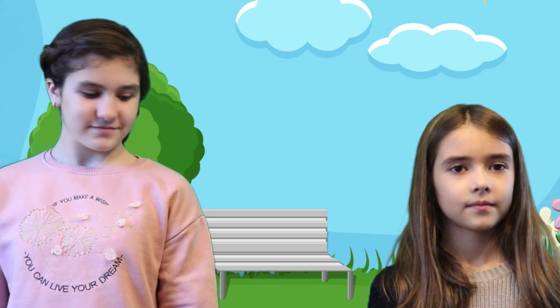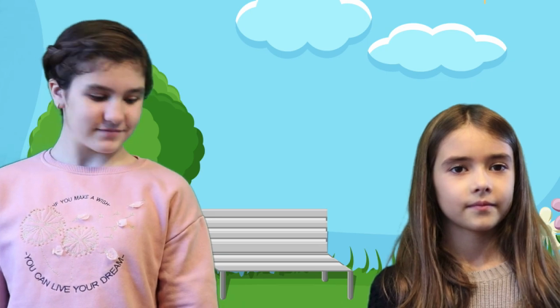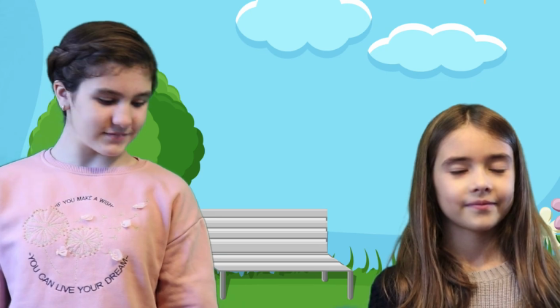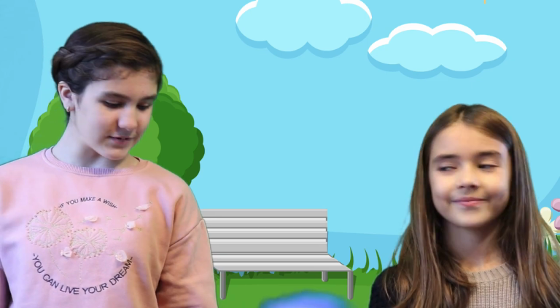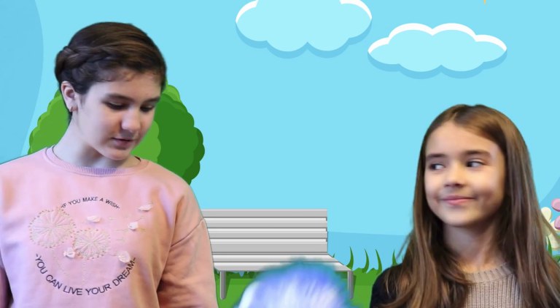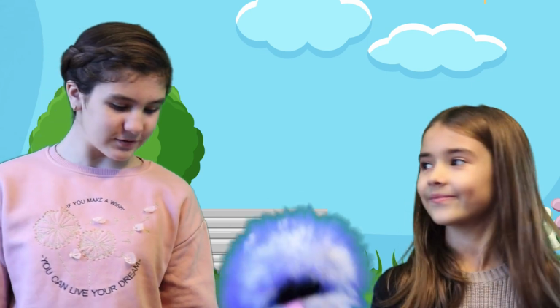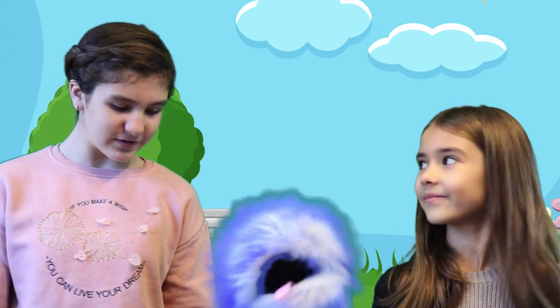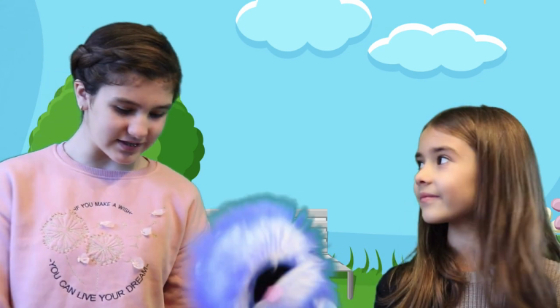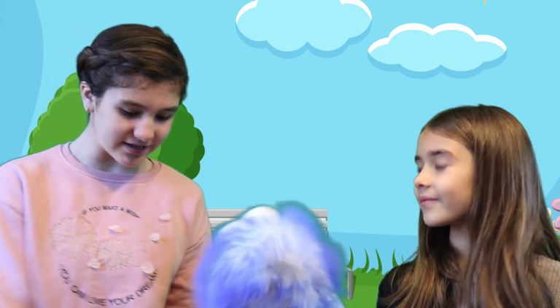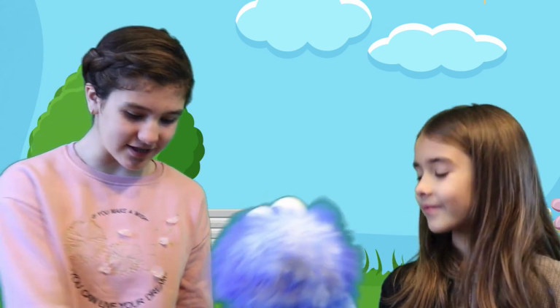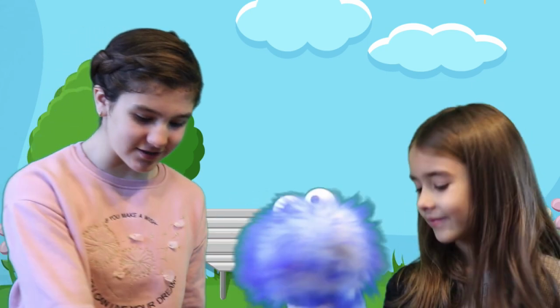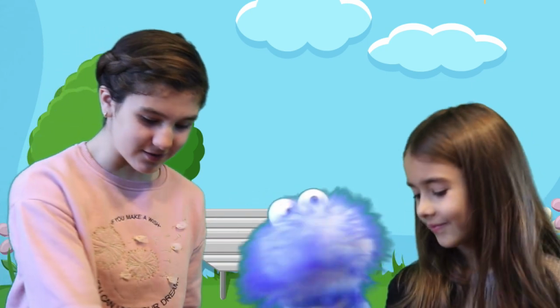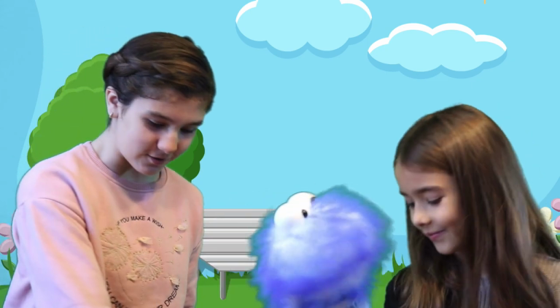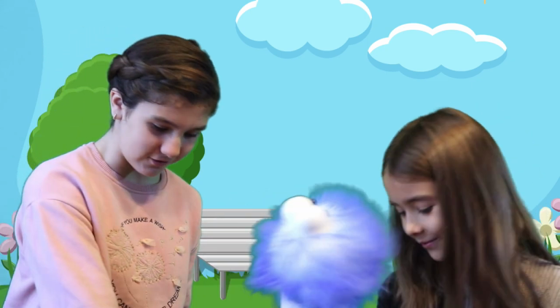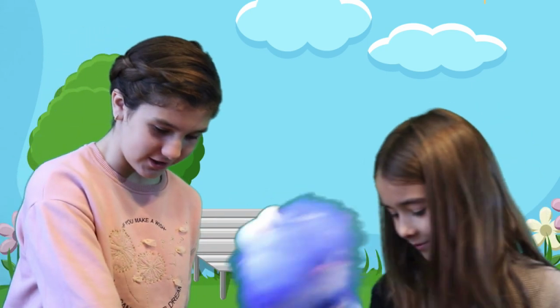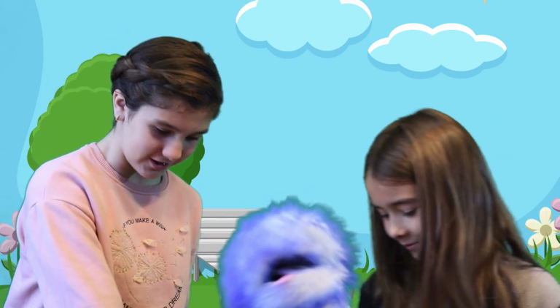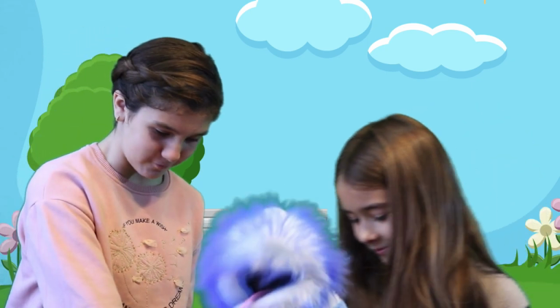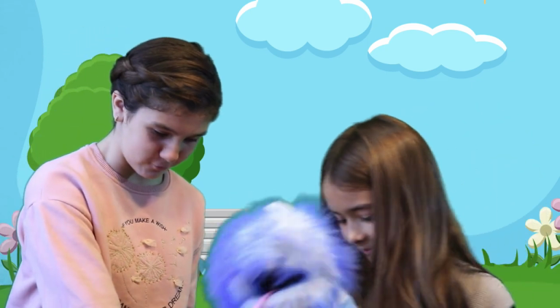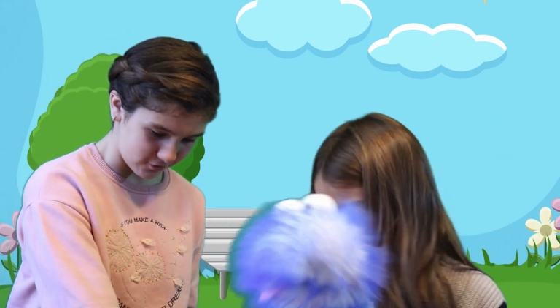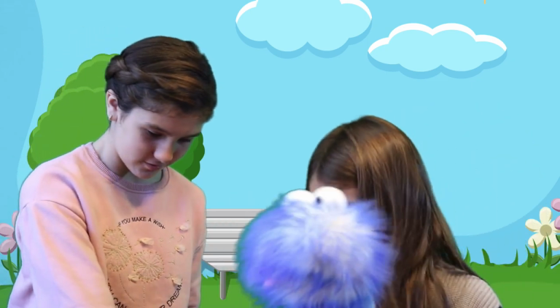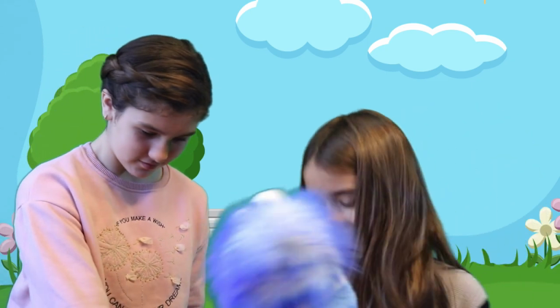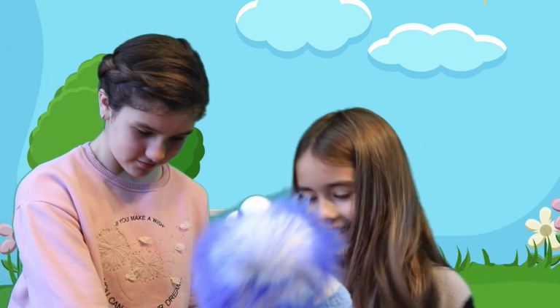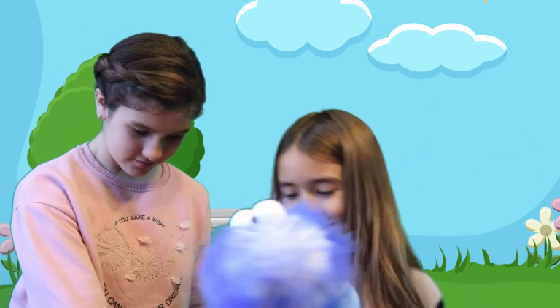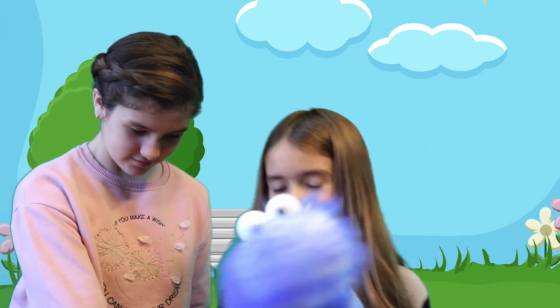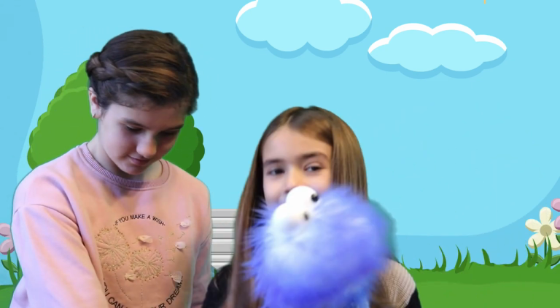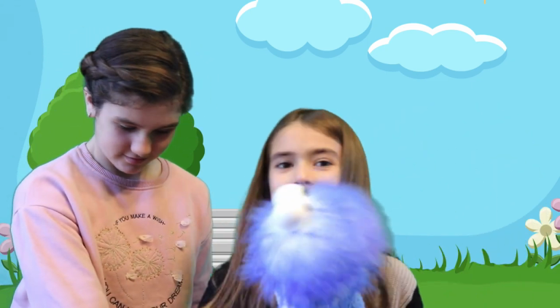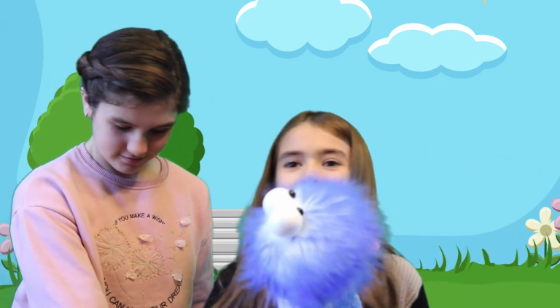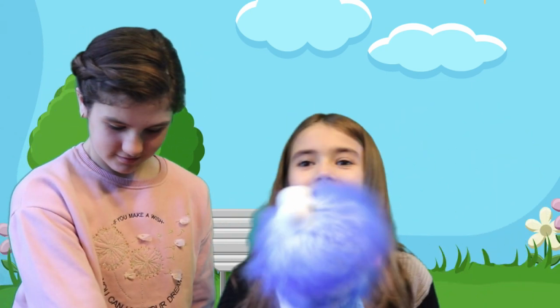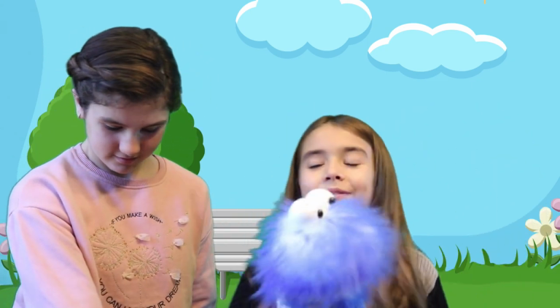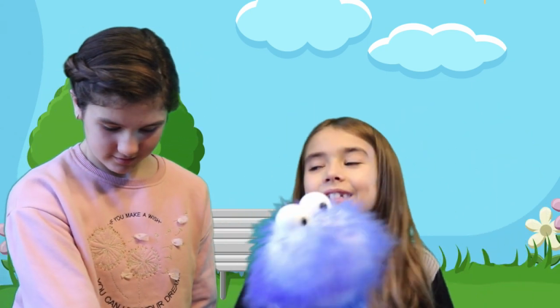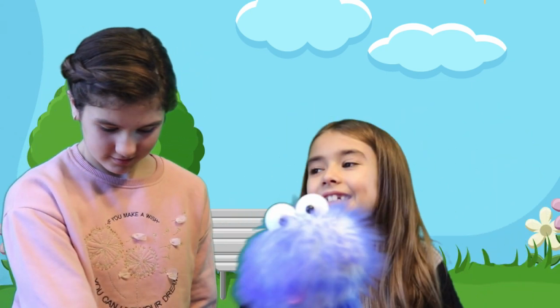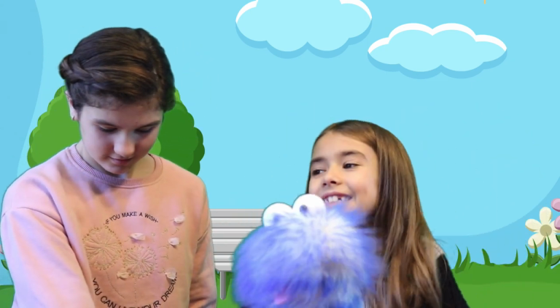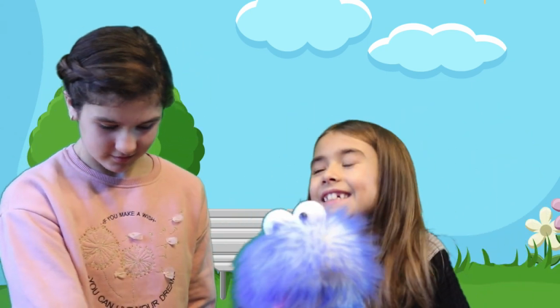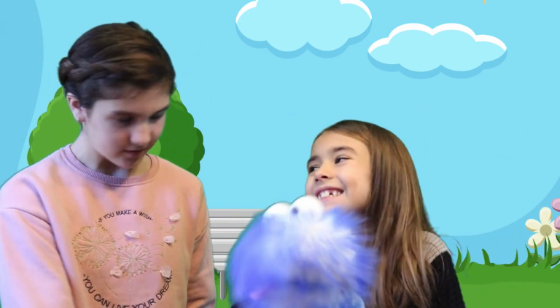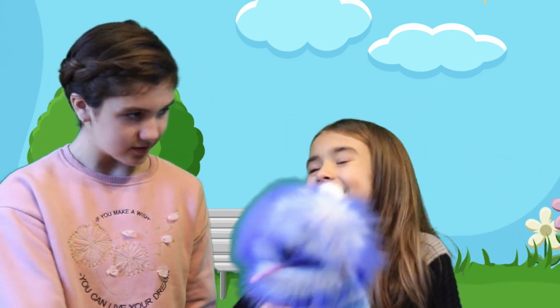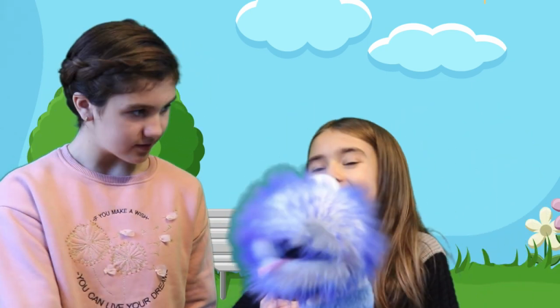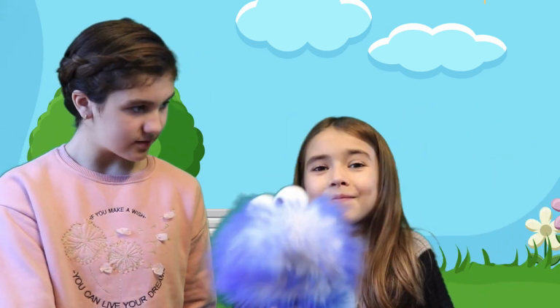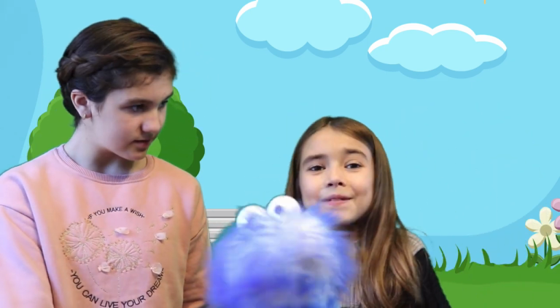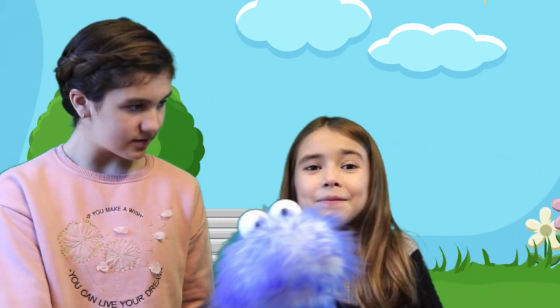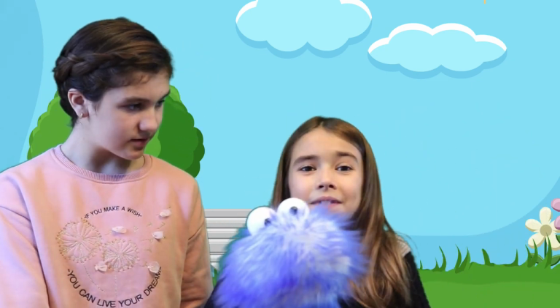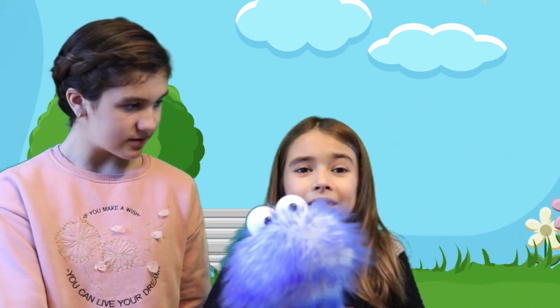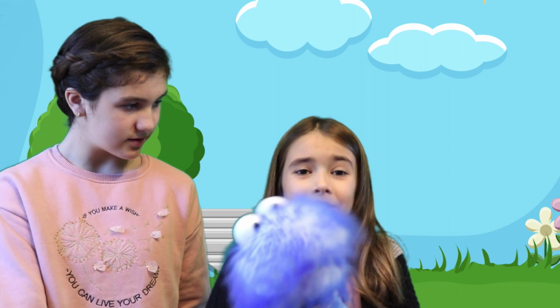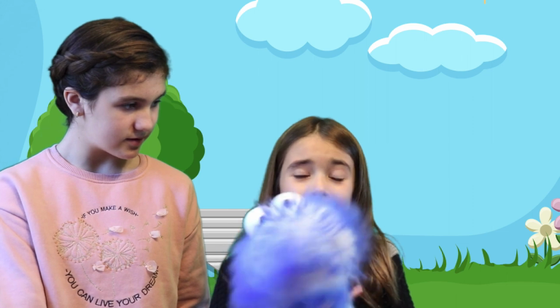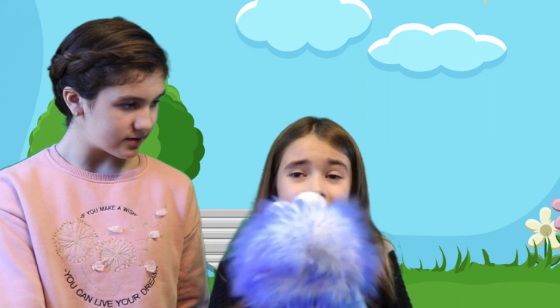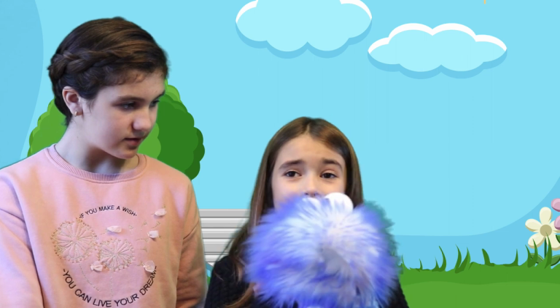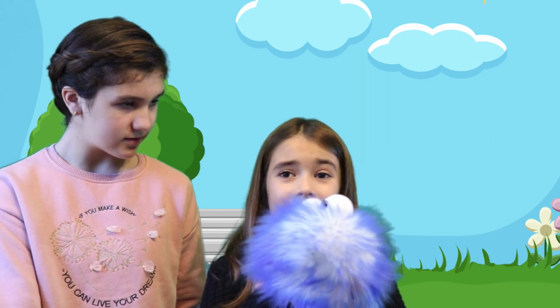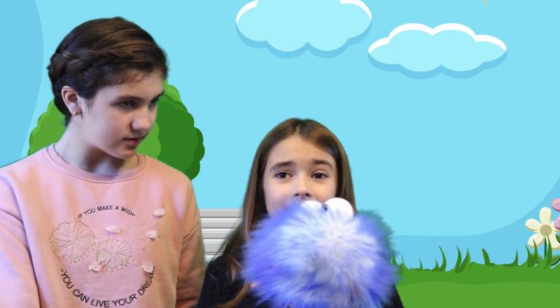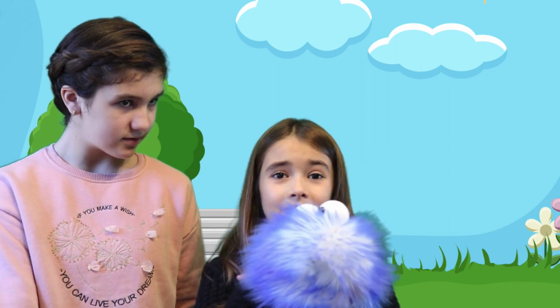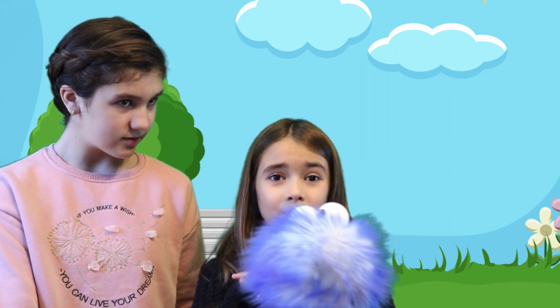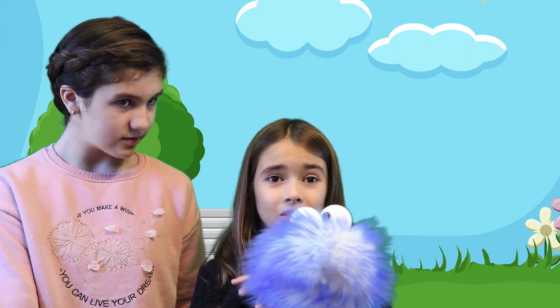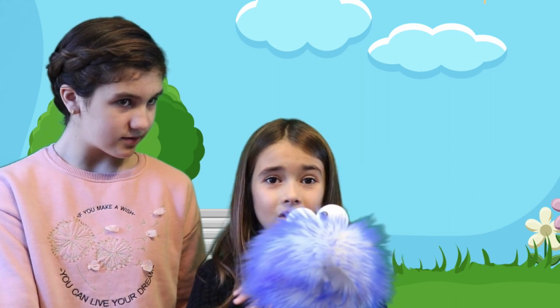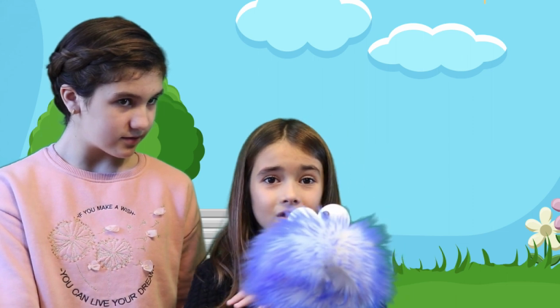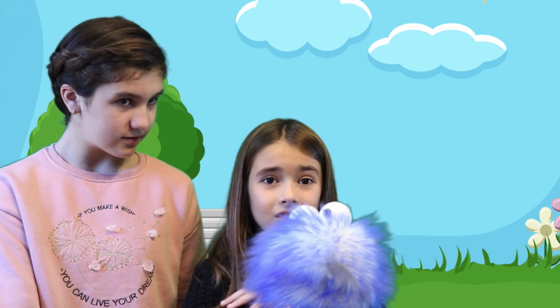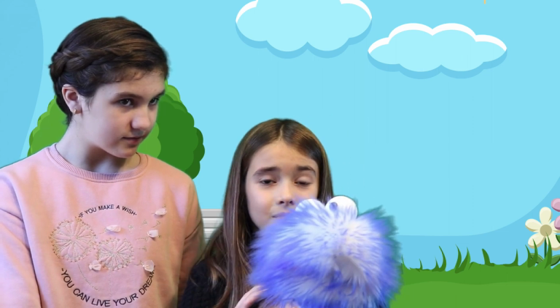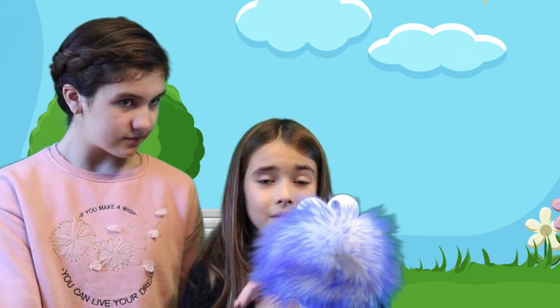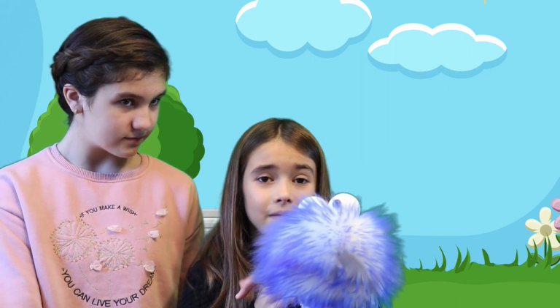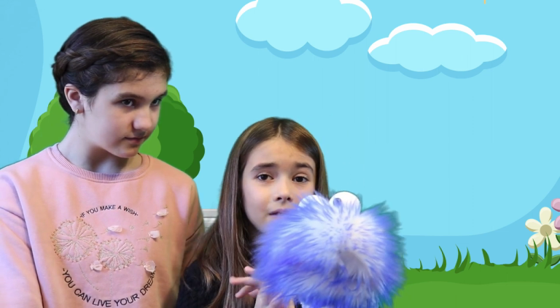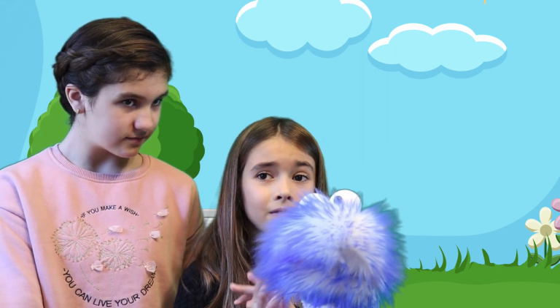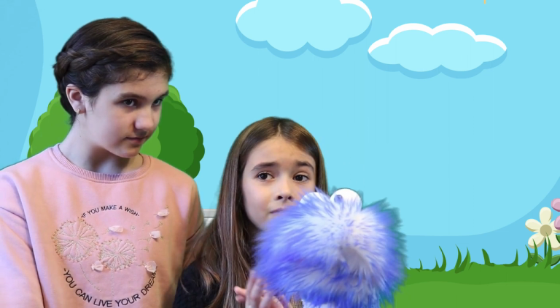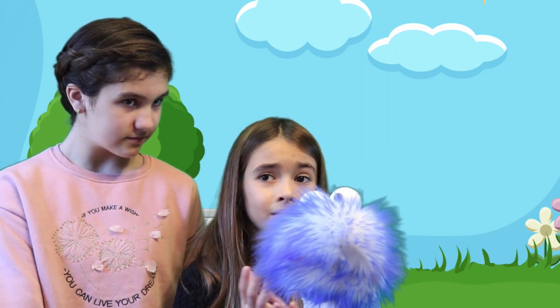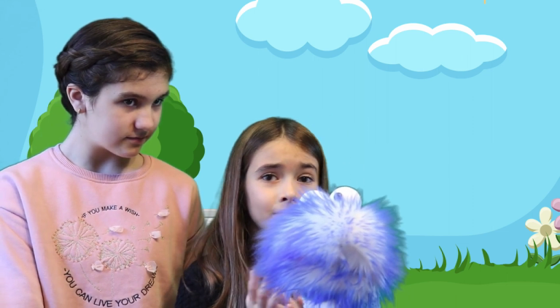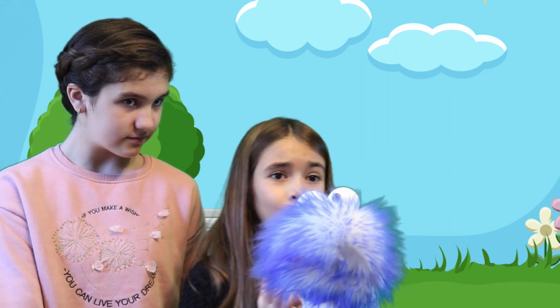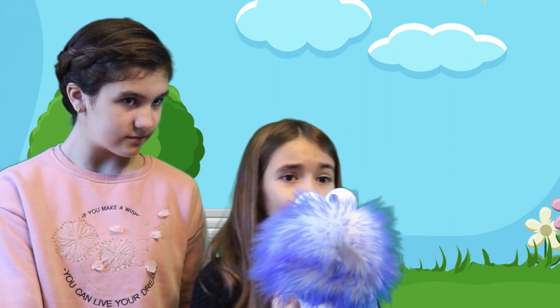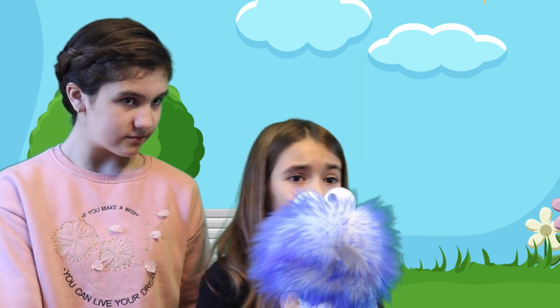No, Quinn, stand over here. Okay. Wait, stop the video. I need to get some socks. My feet are really cold.